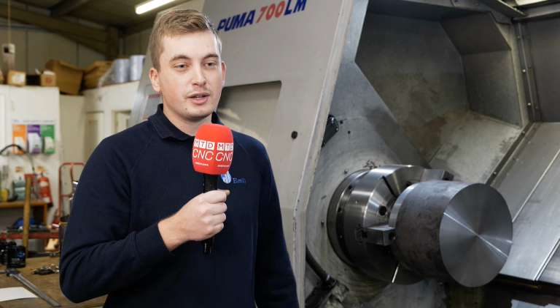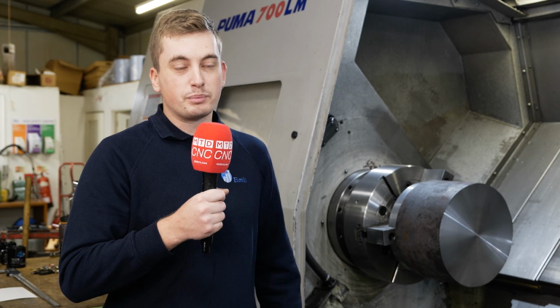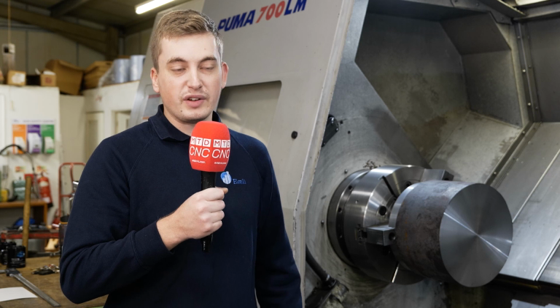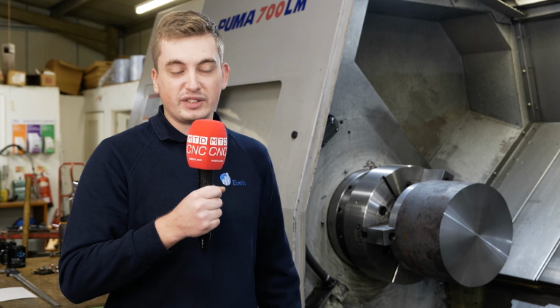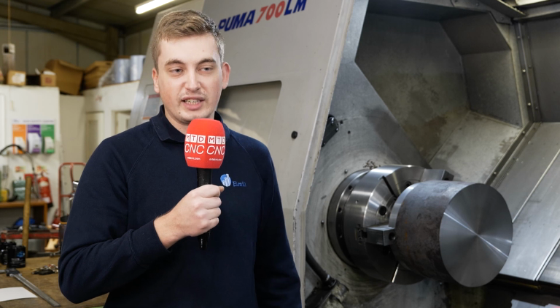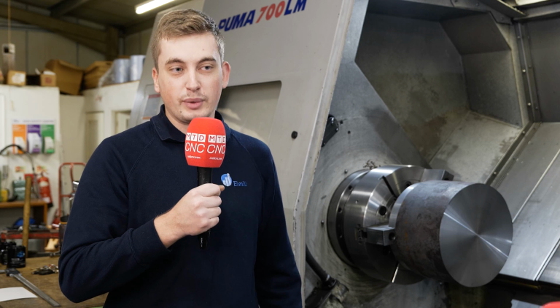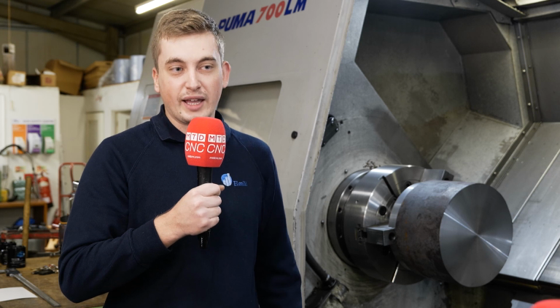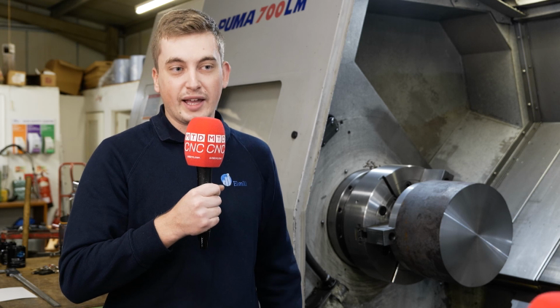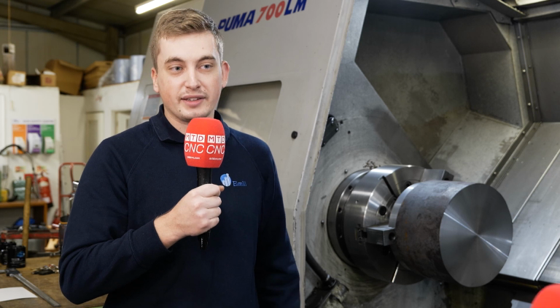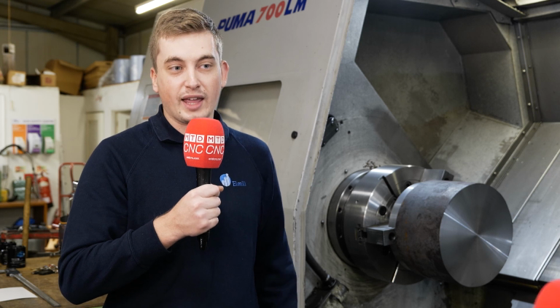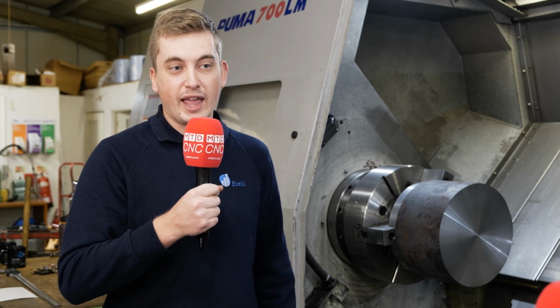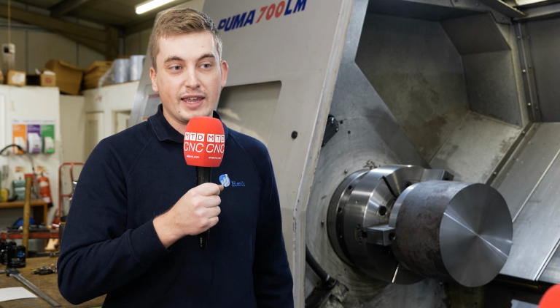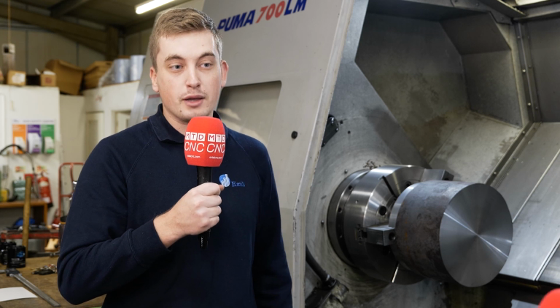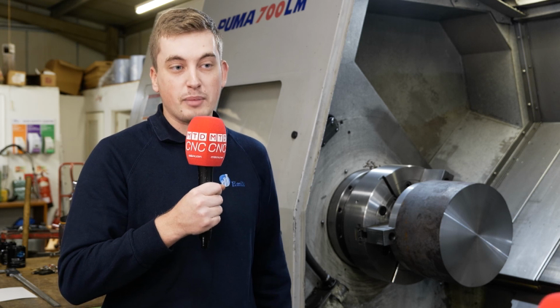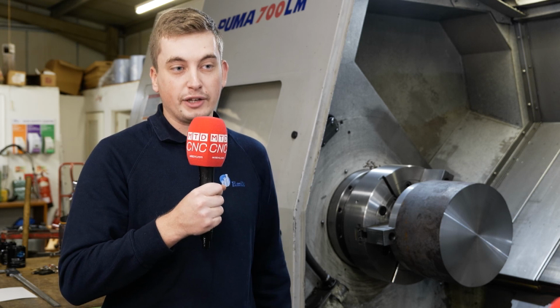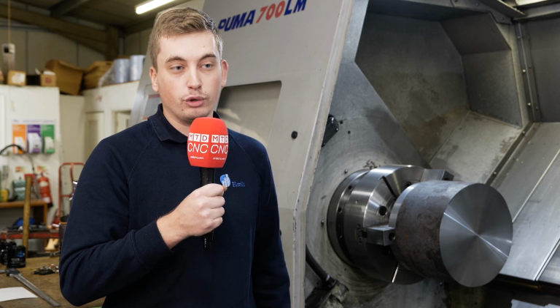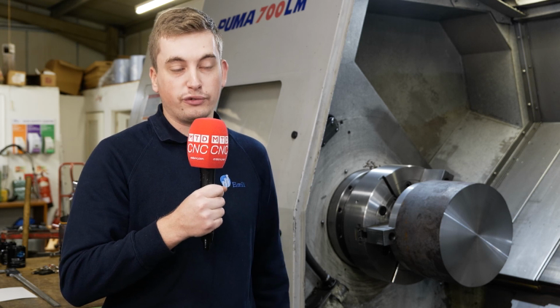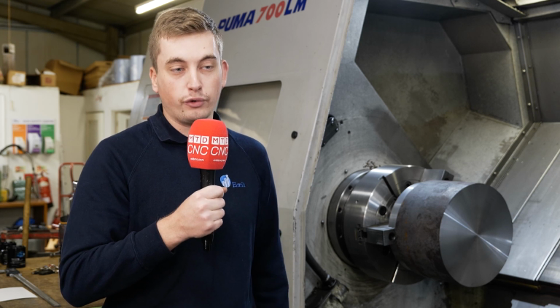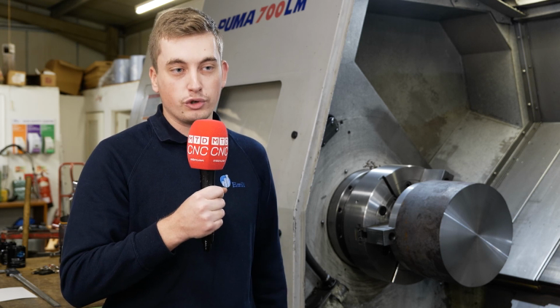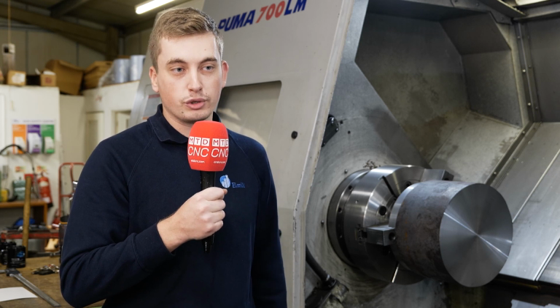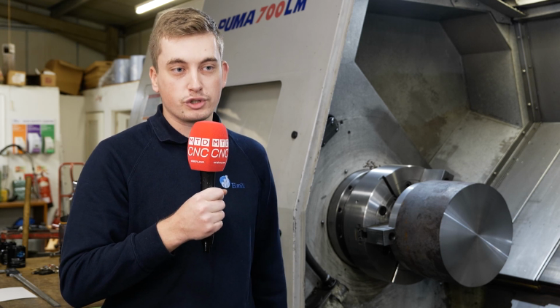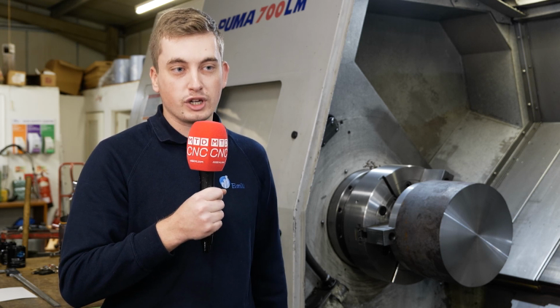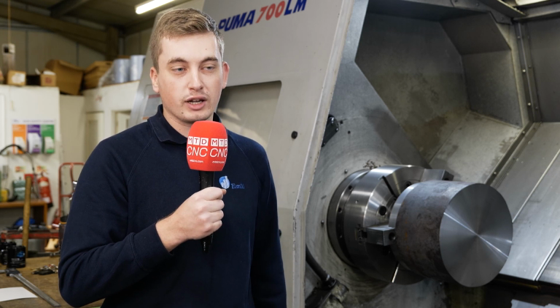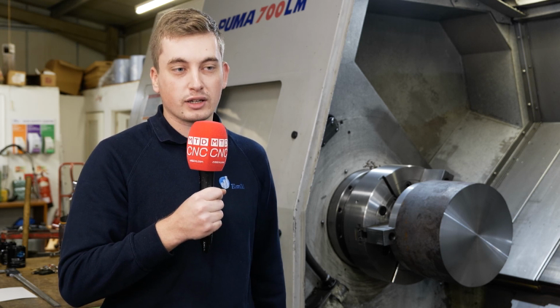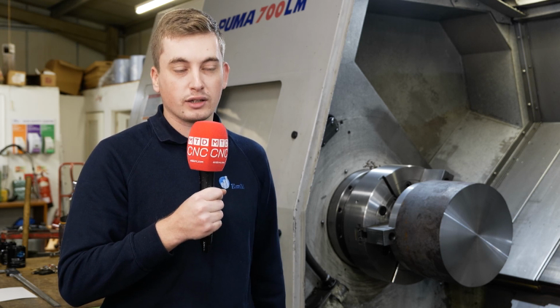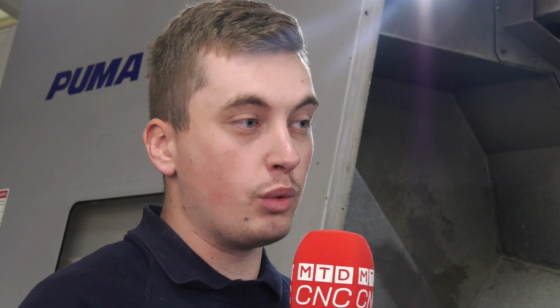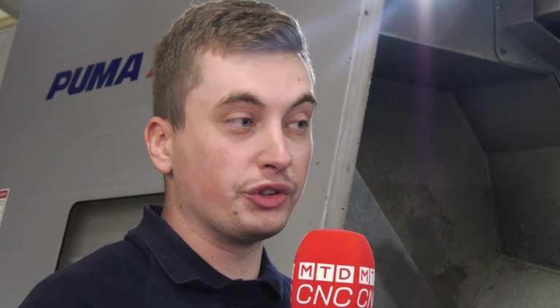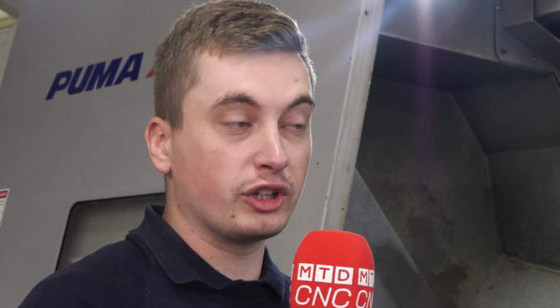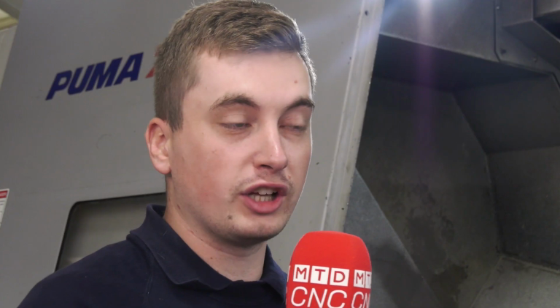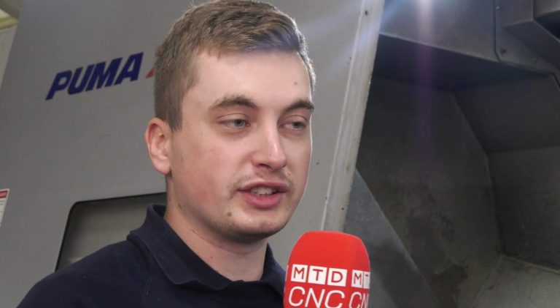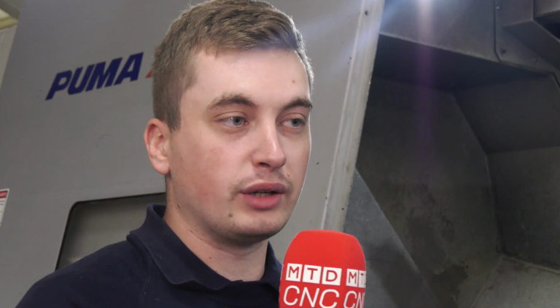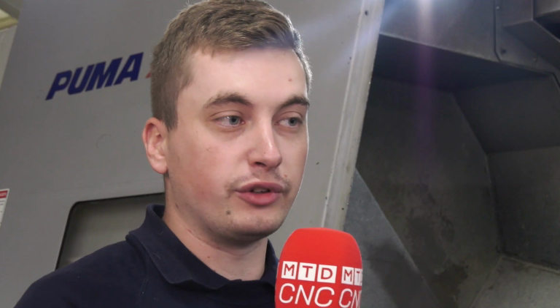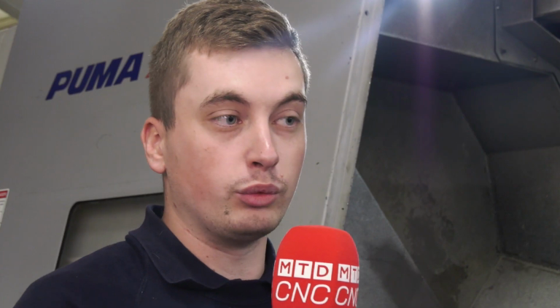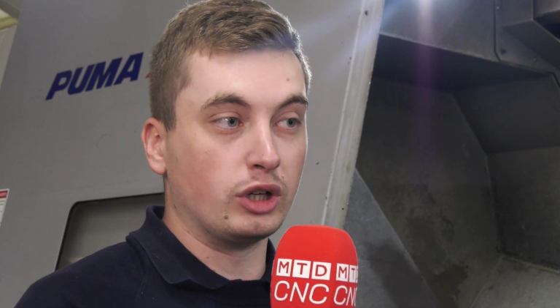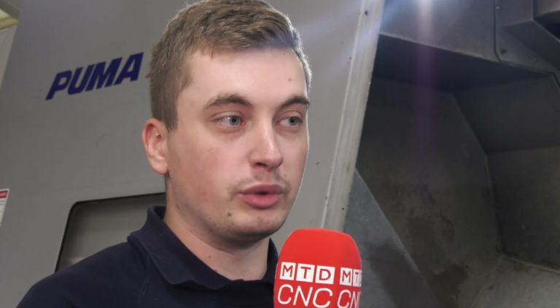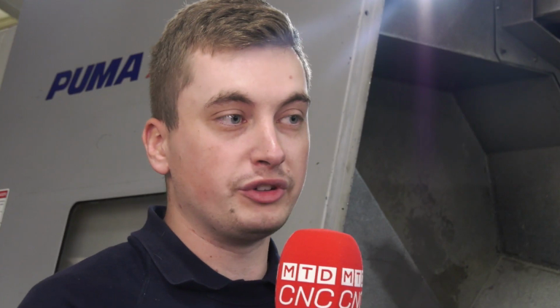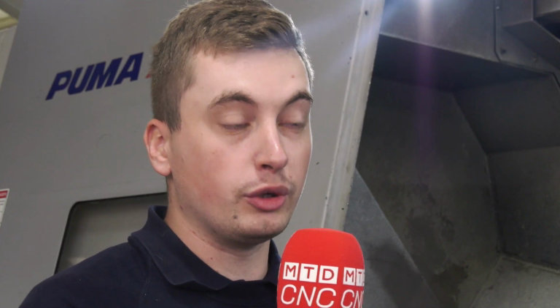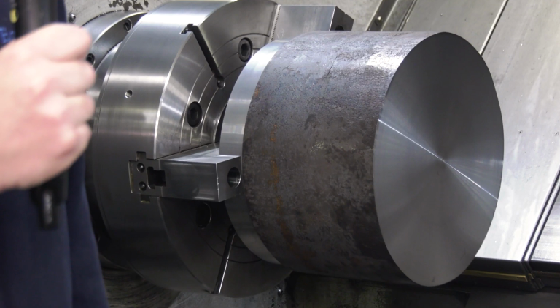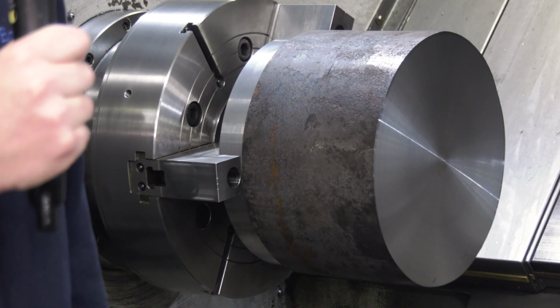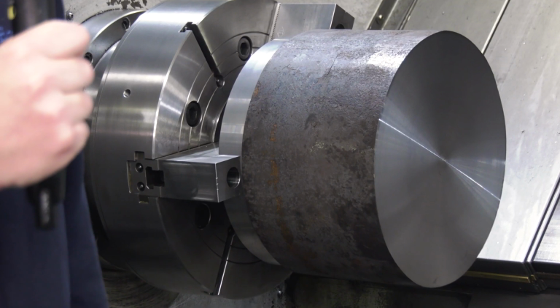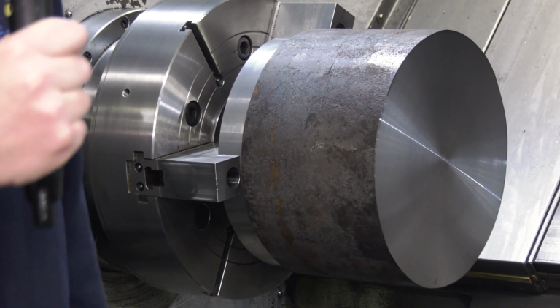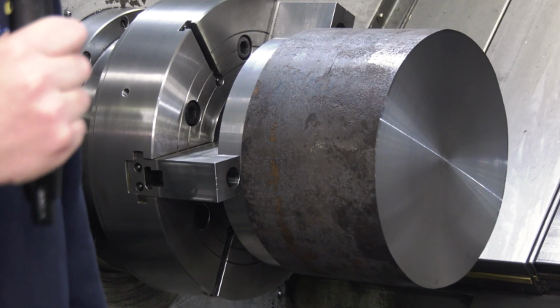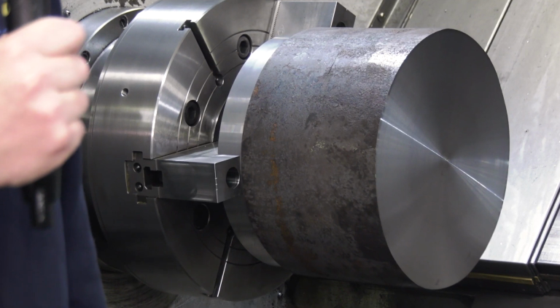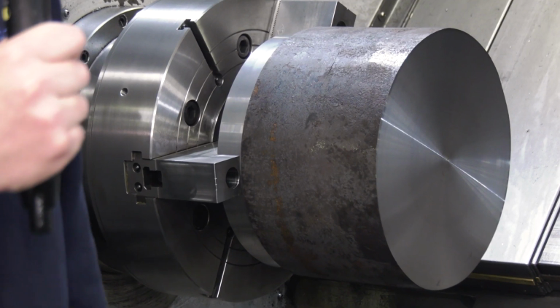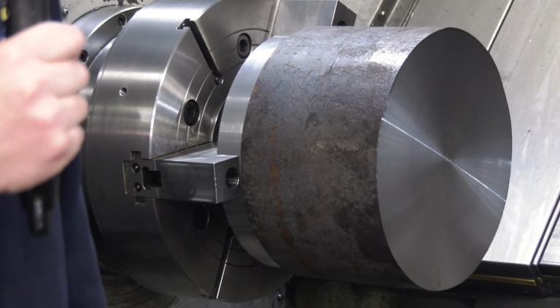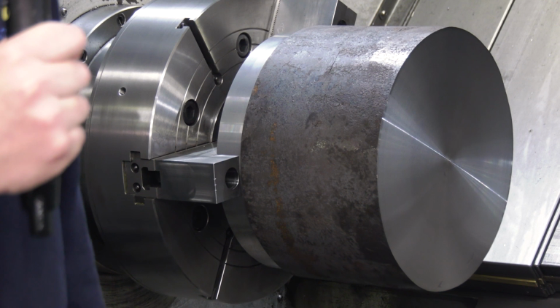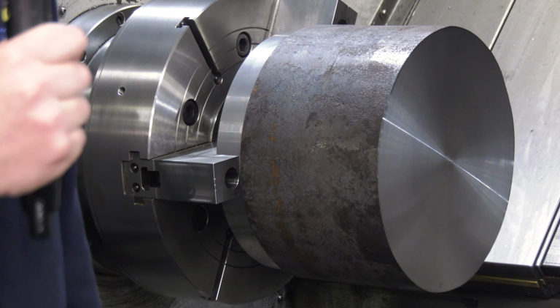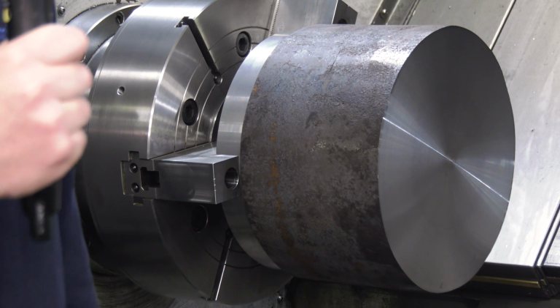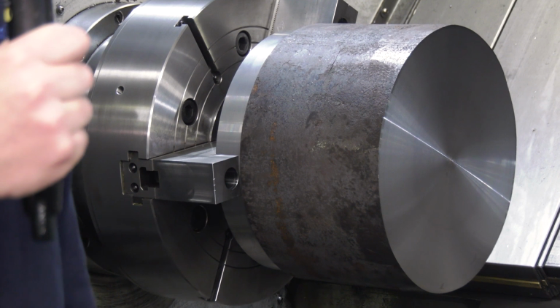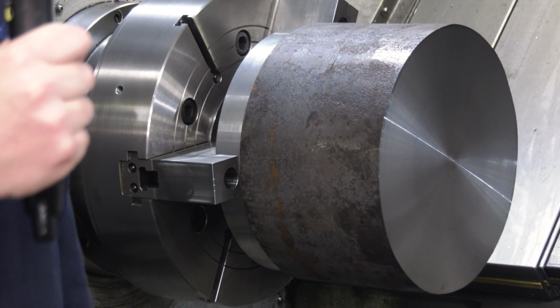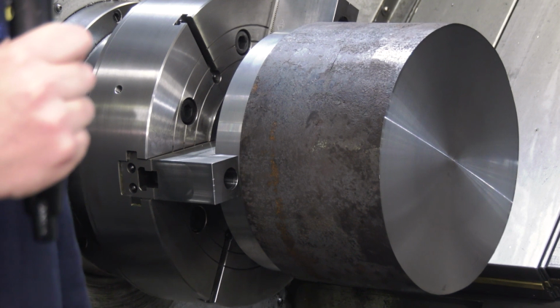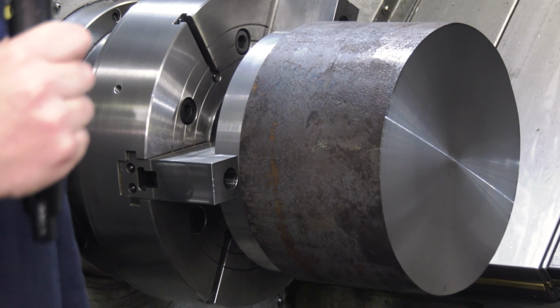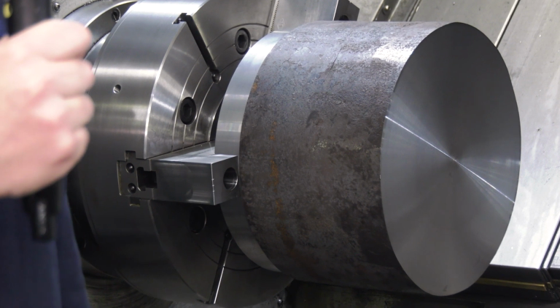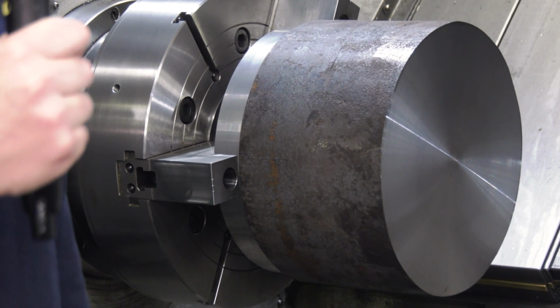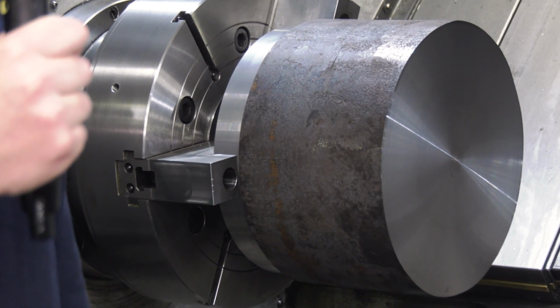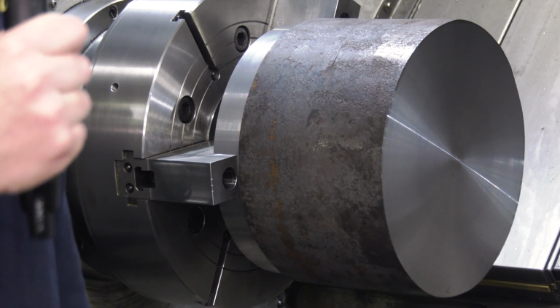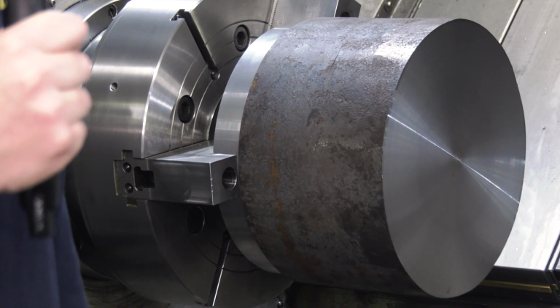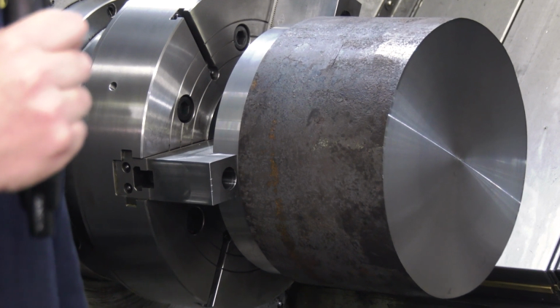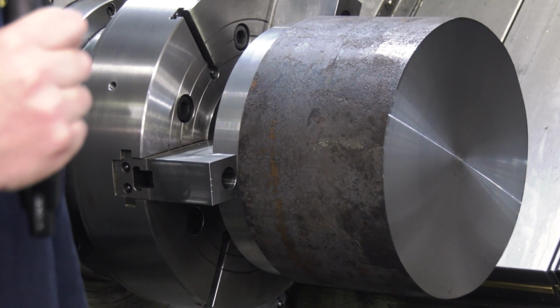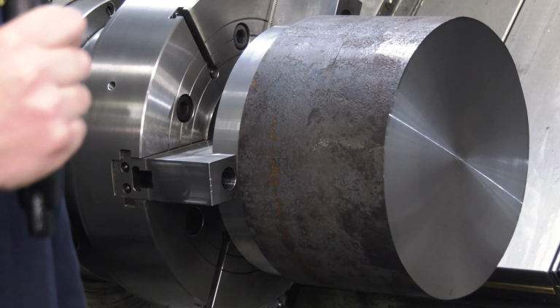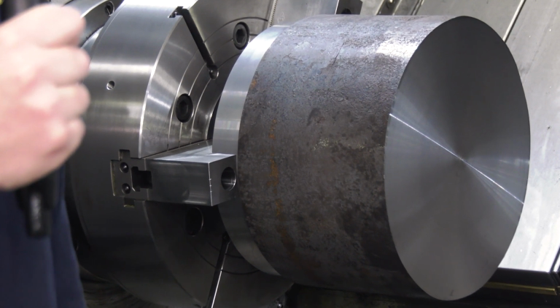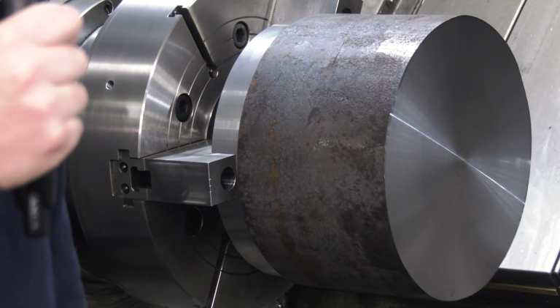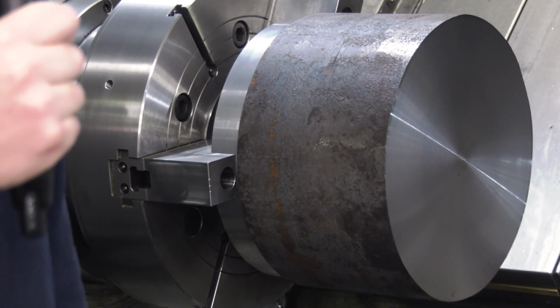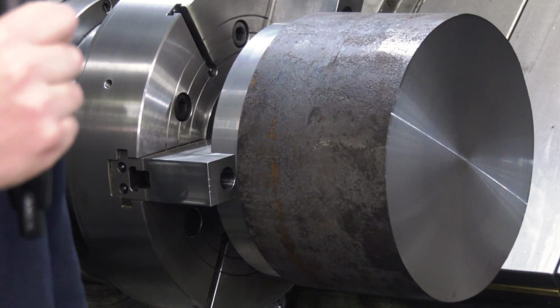Previously we had a manual four-jaw chuck. It wasn't cut out for the work we're doing, so a power three-jaw chuck is exactly what we needed.